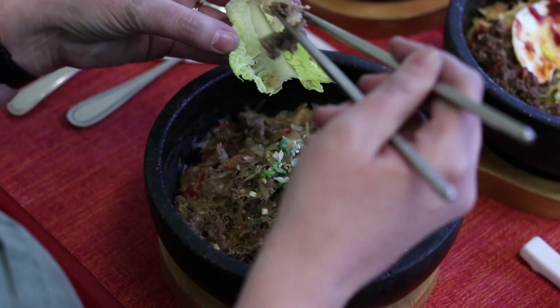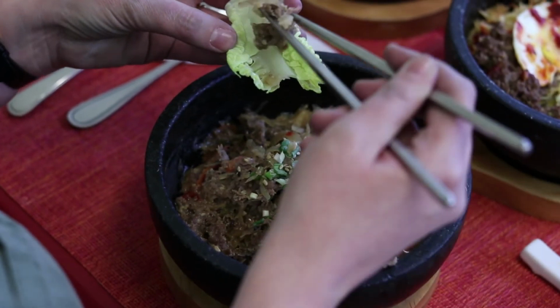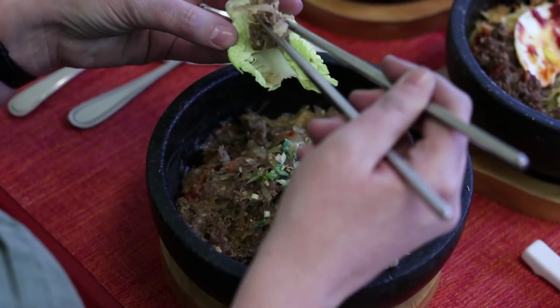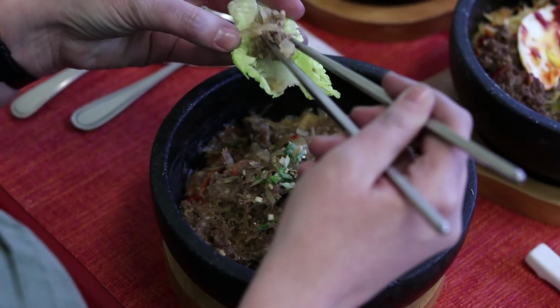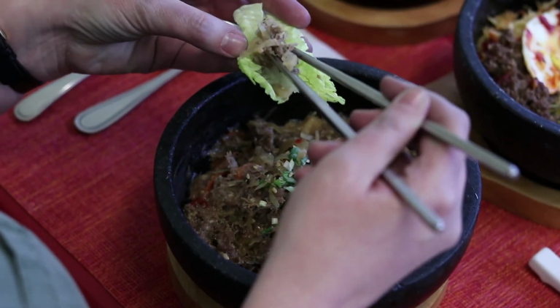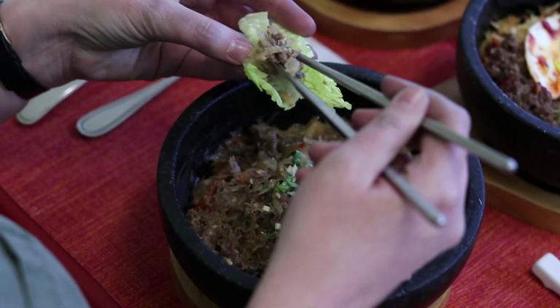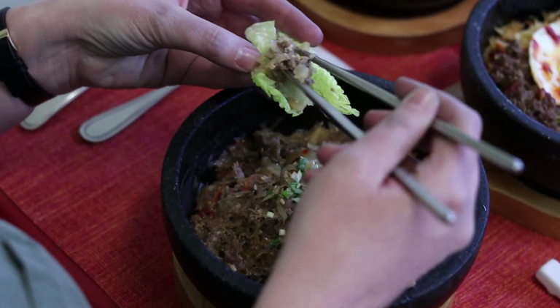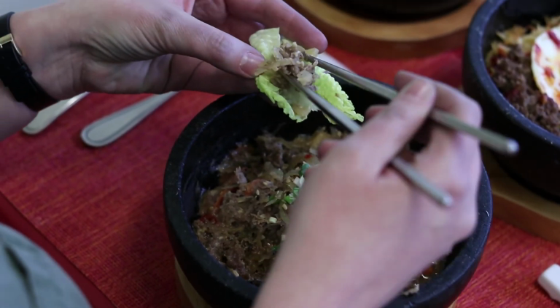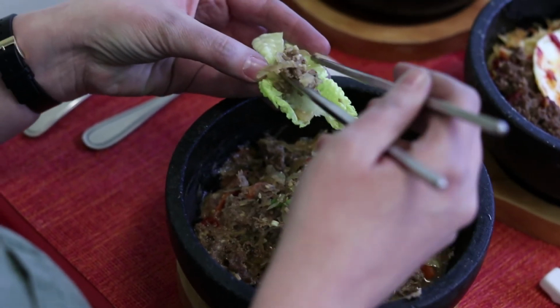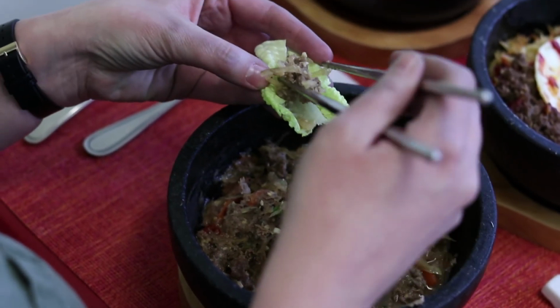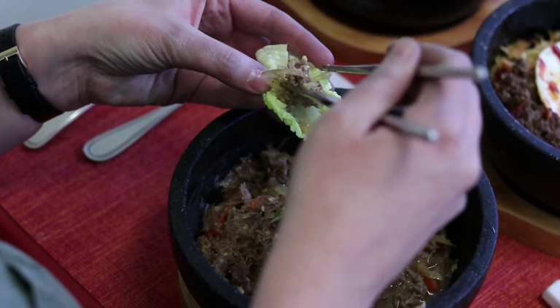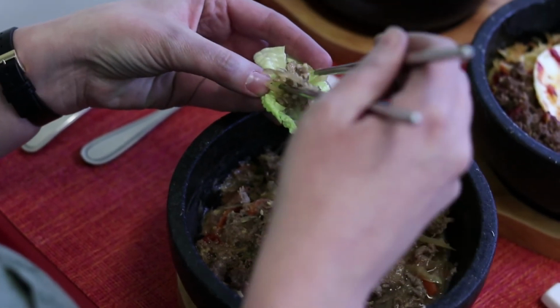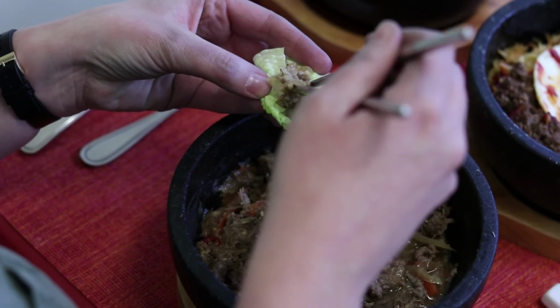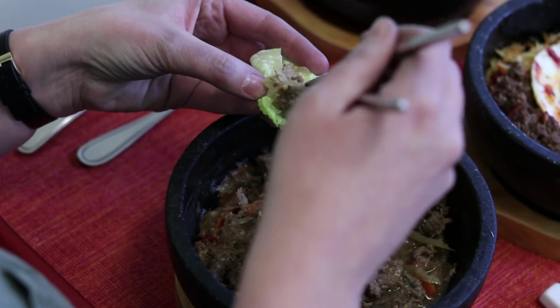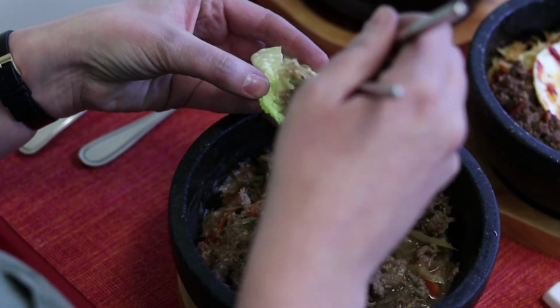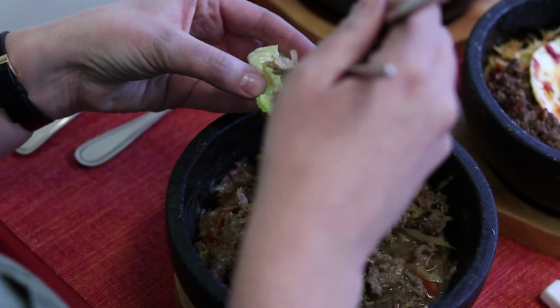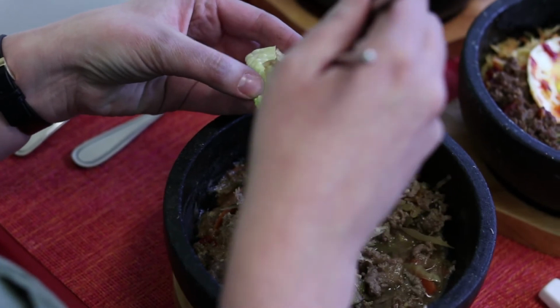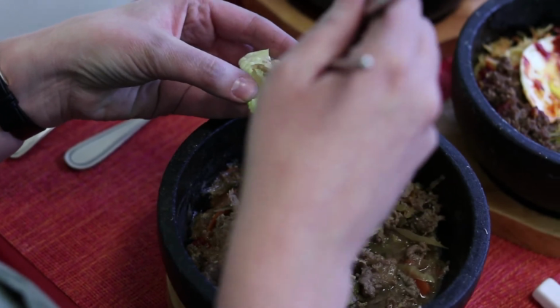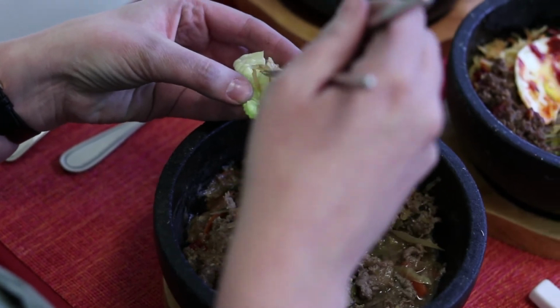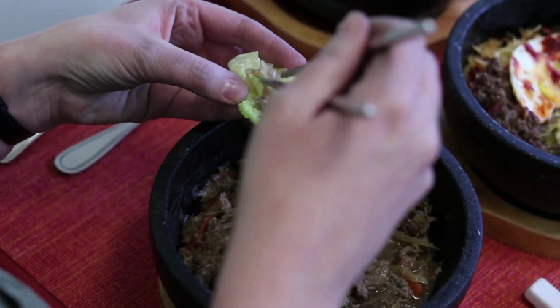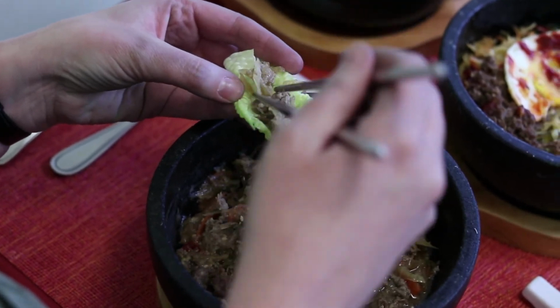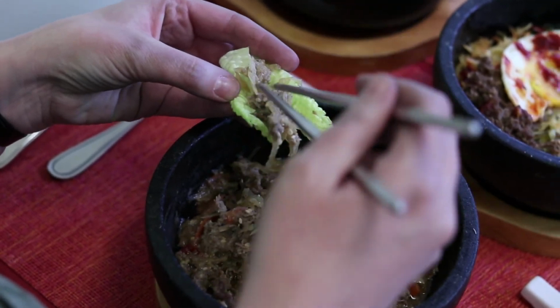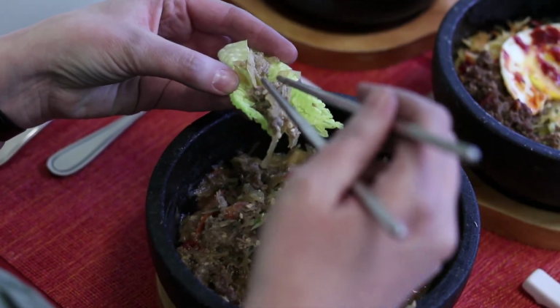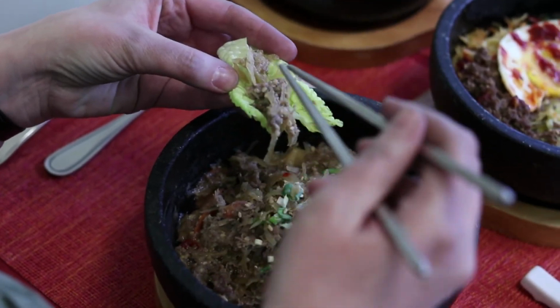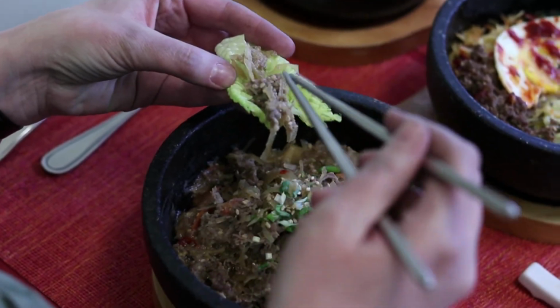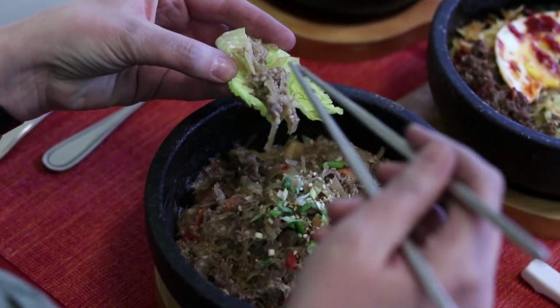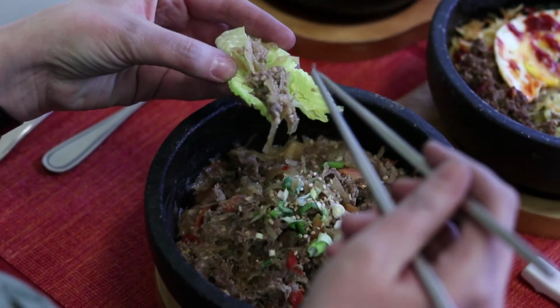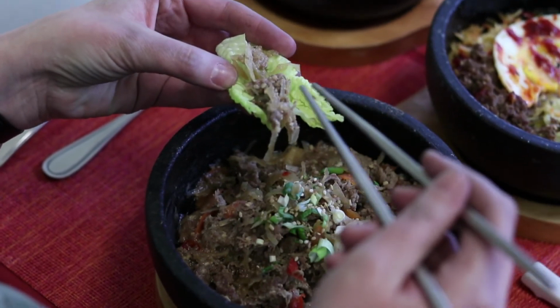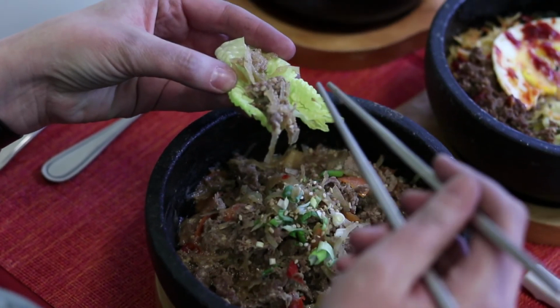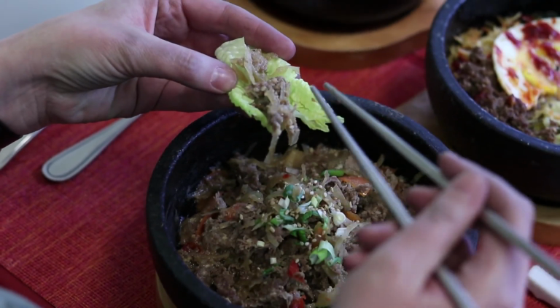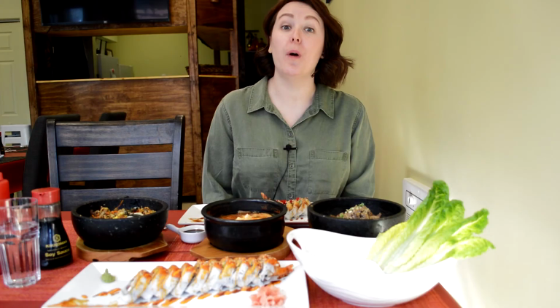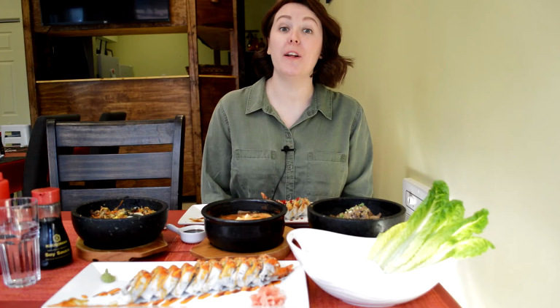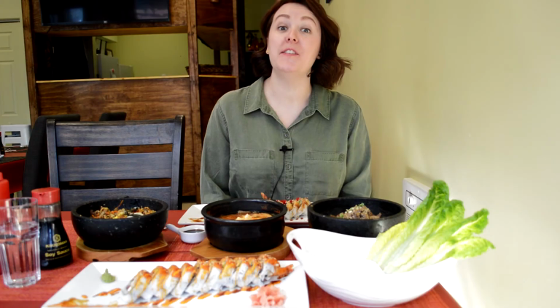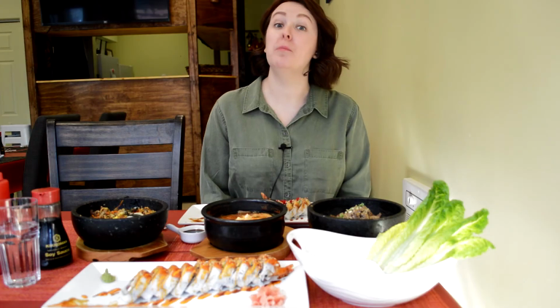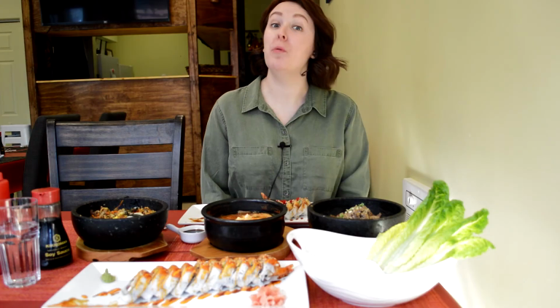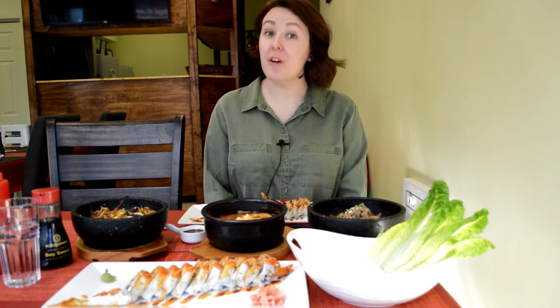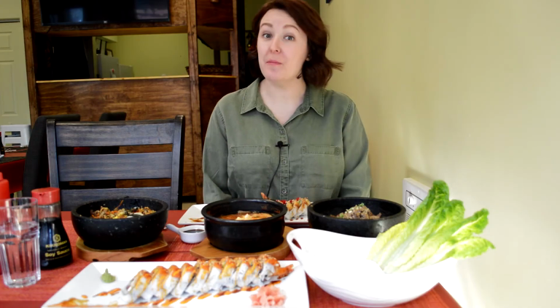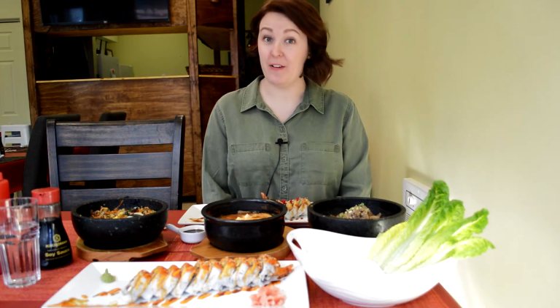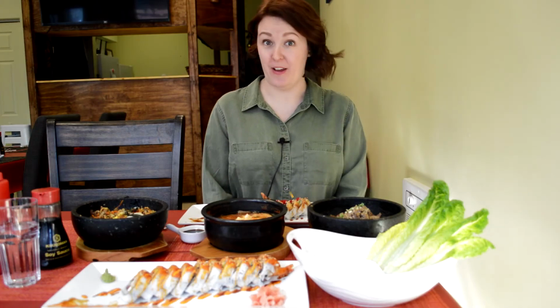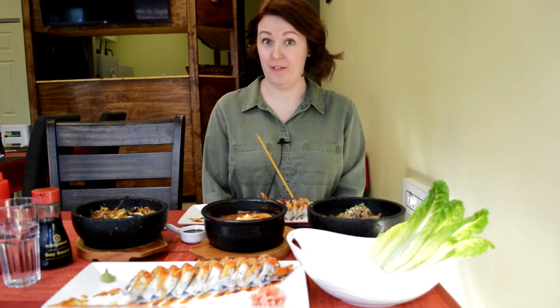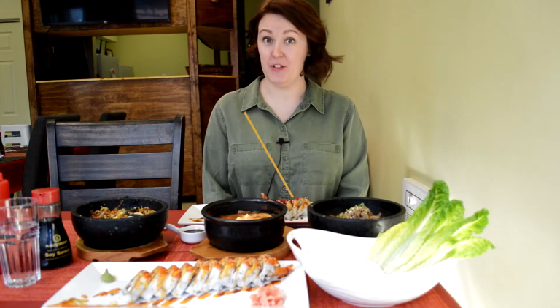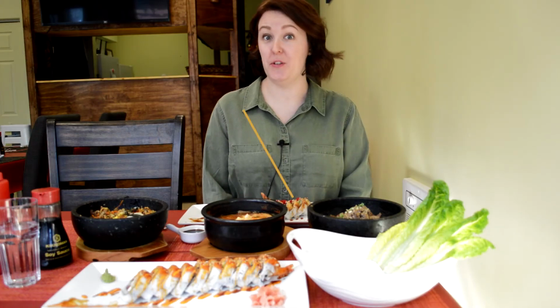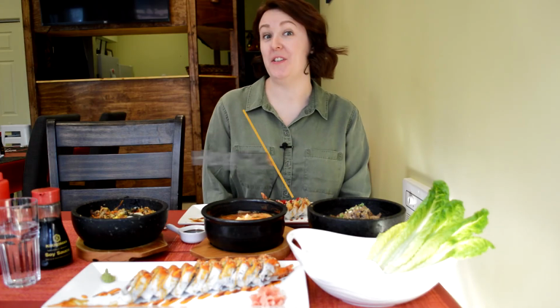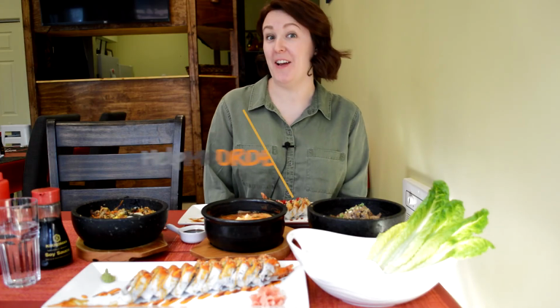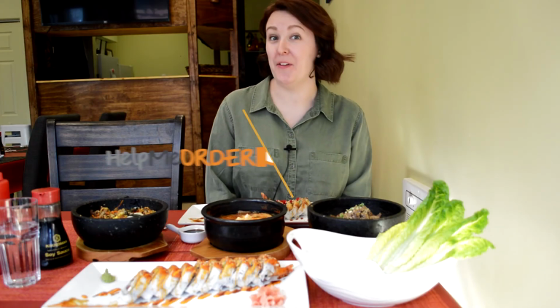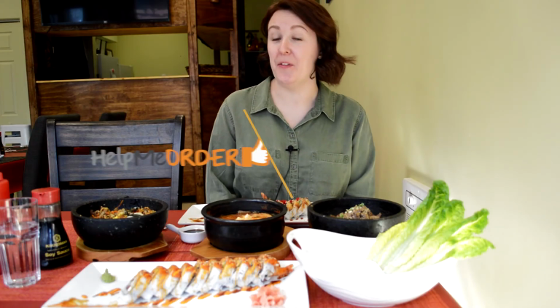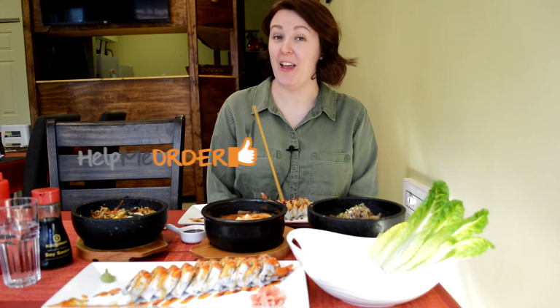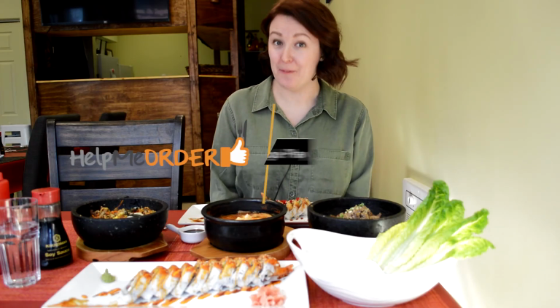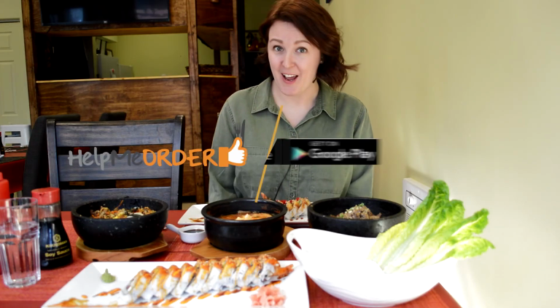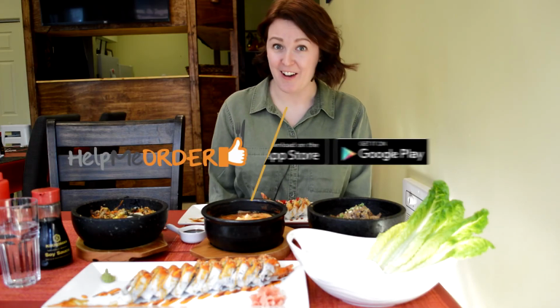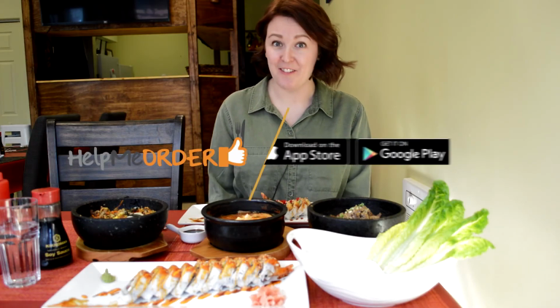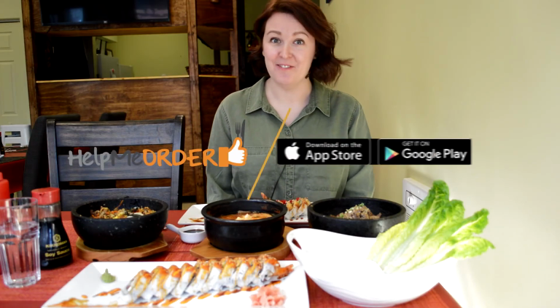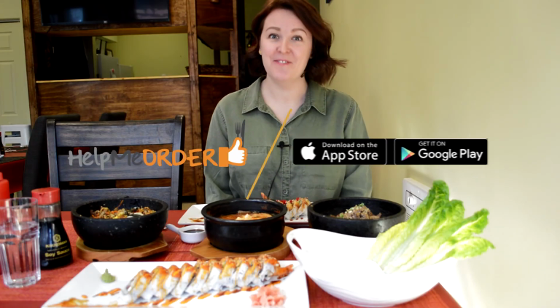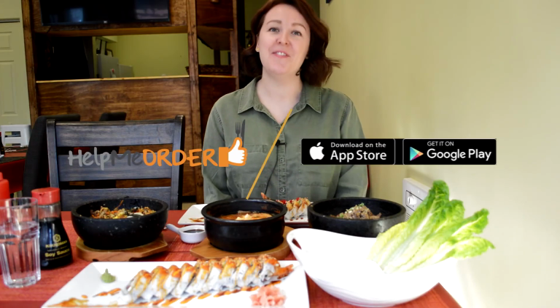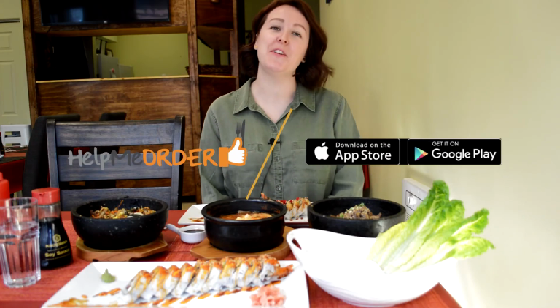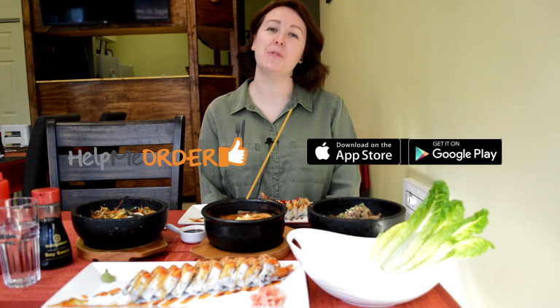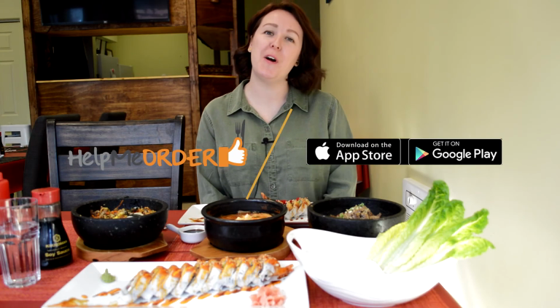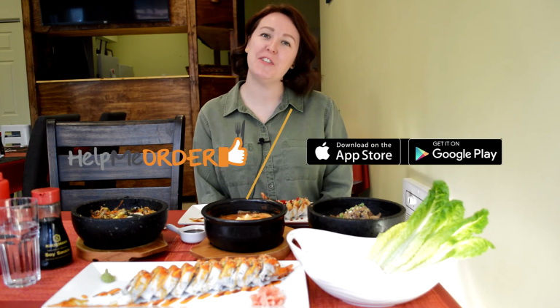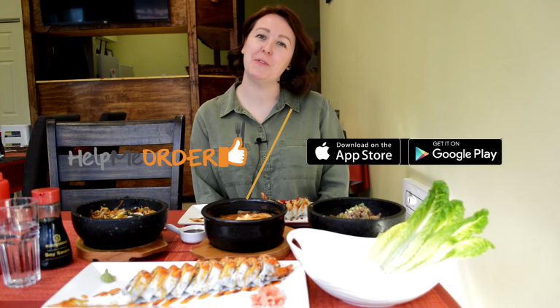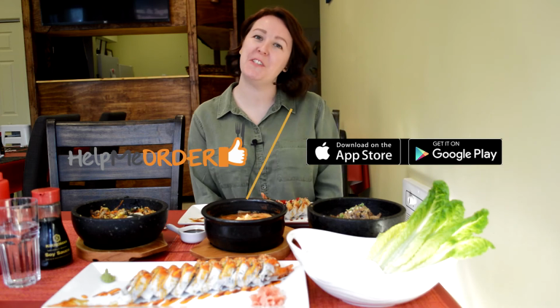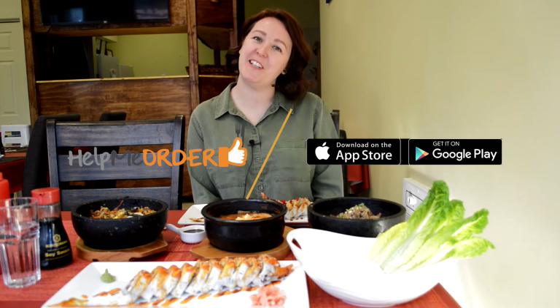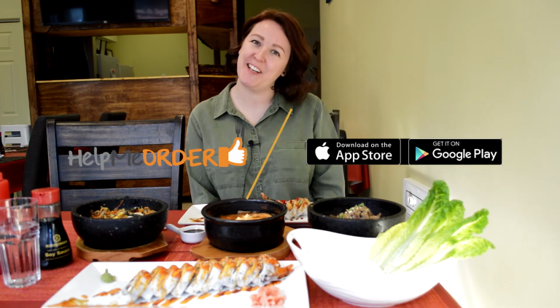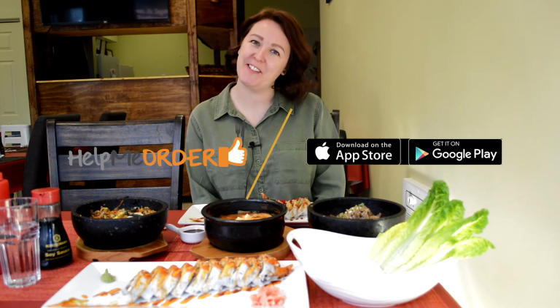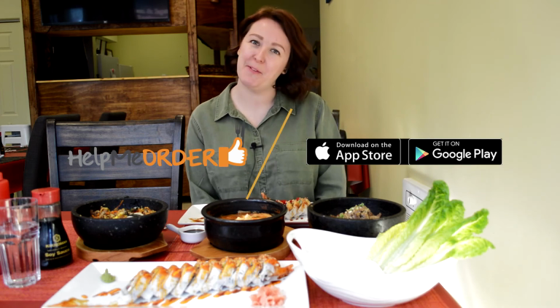I'll definitely rank the bulgogi as my favorite on the Help Me Order app. If you want to see more of my favorites, you can download the app now. Thanks for watching — we'll see you next time.